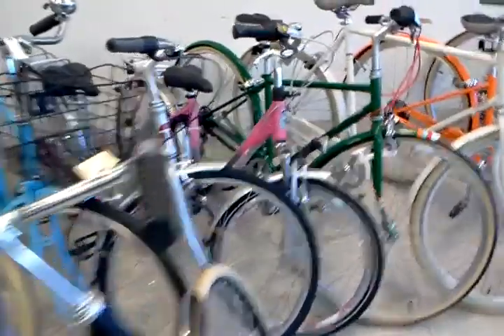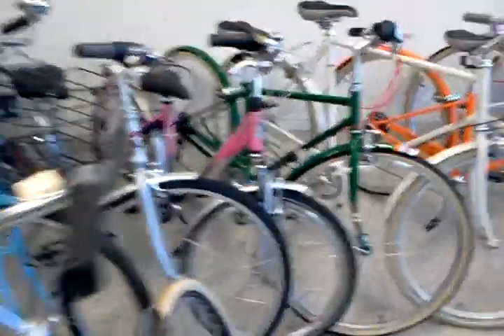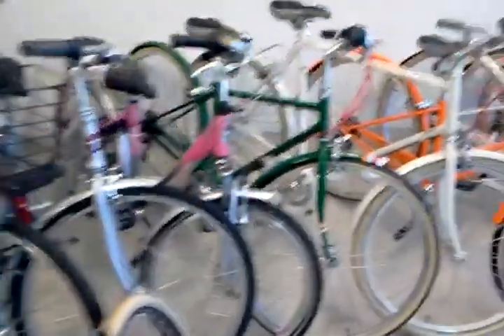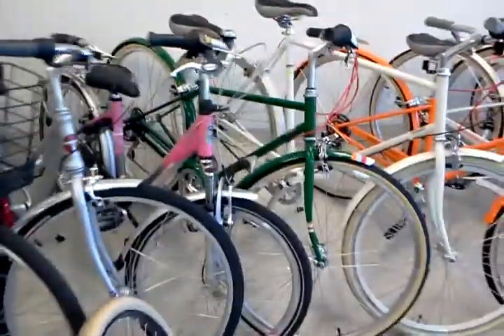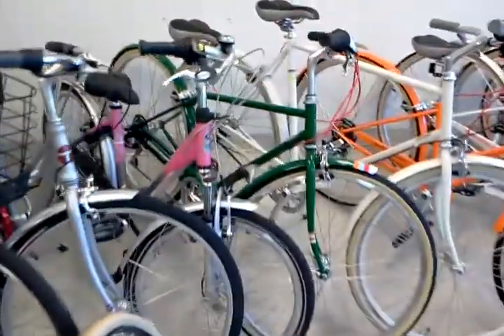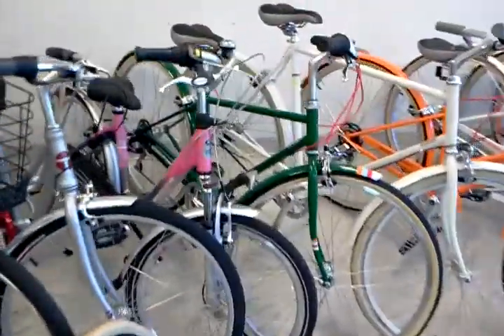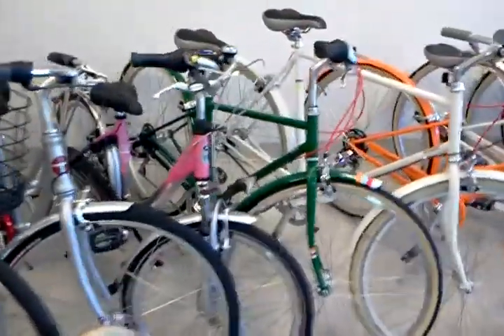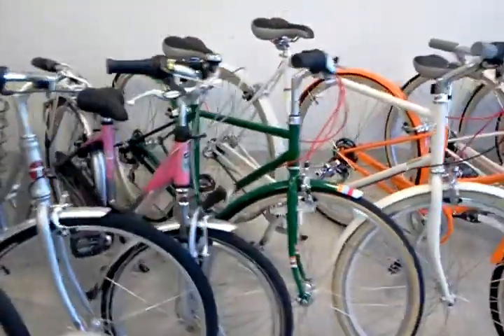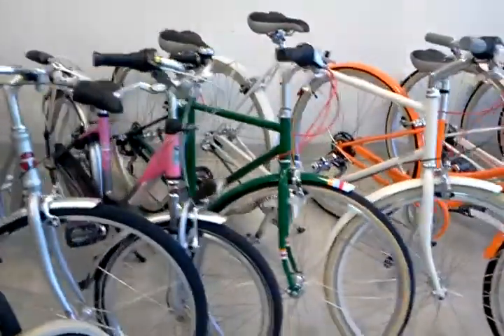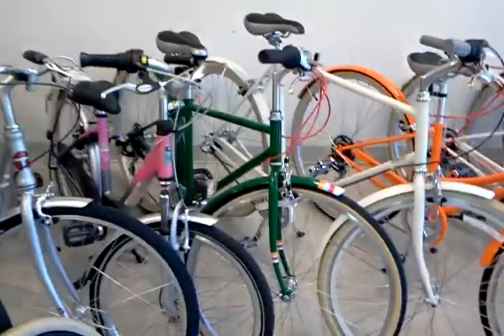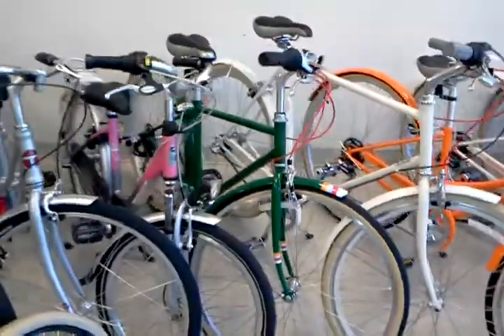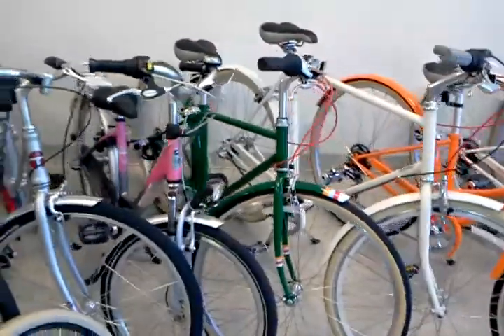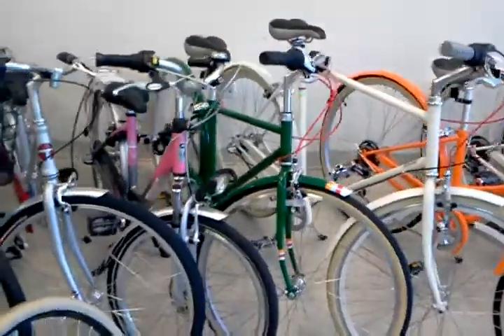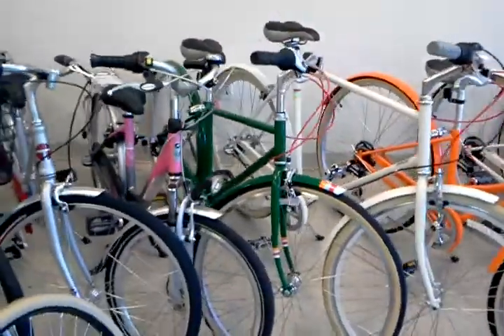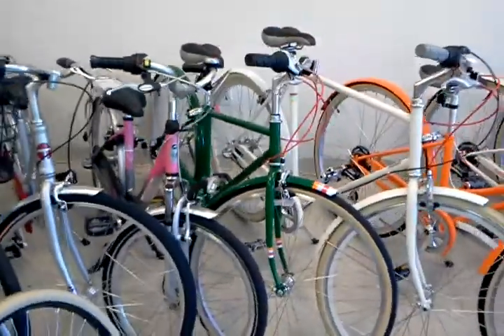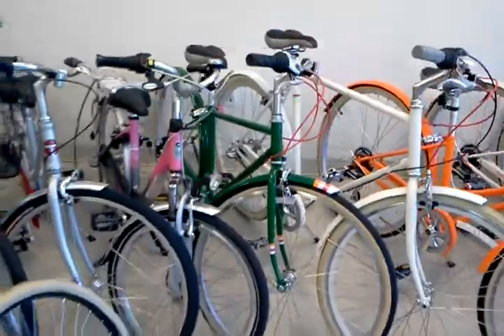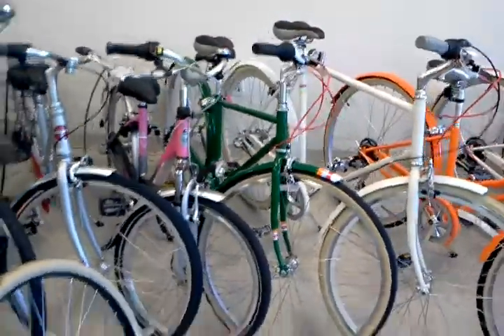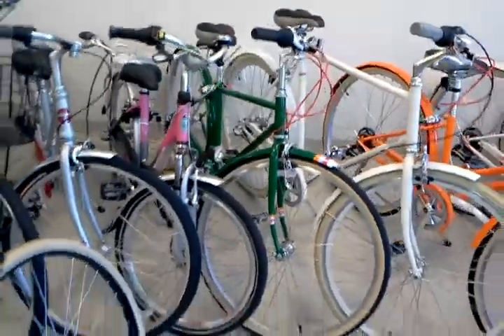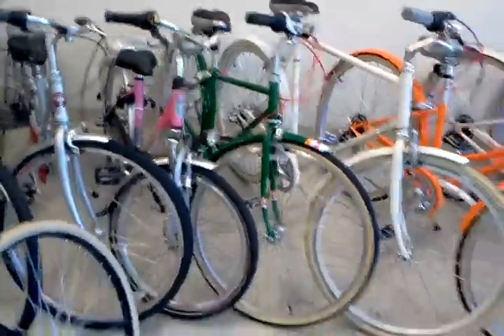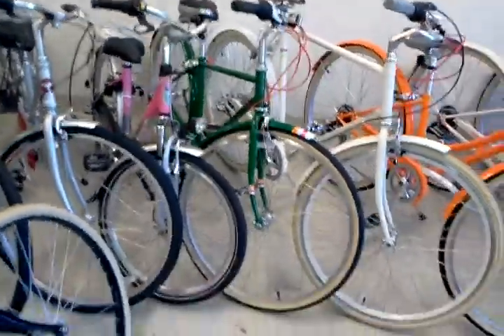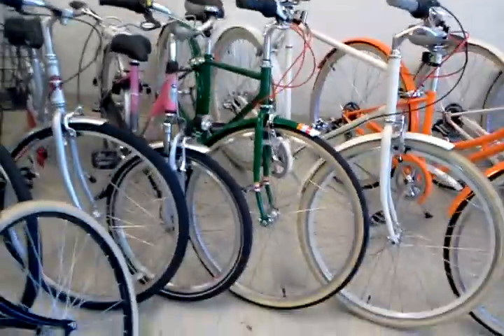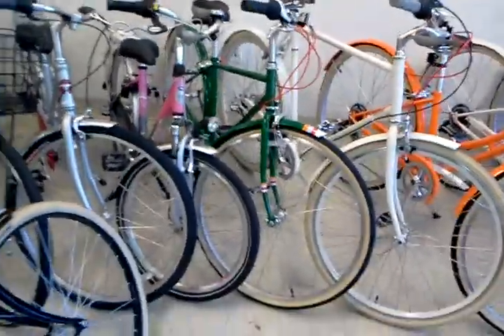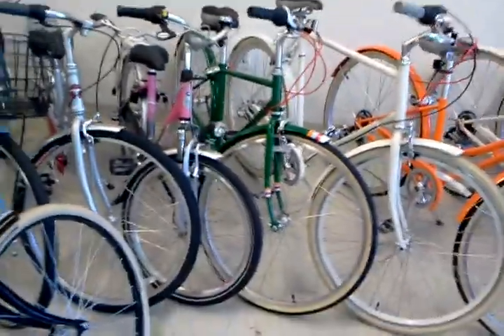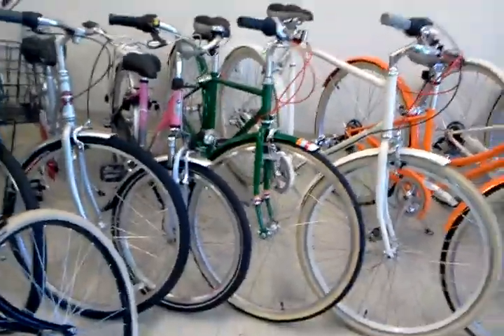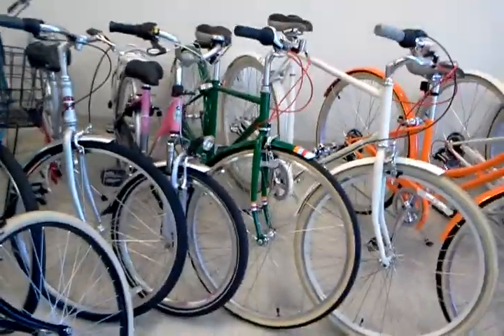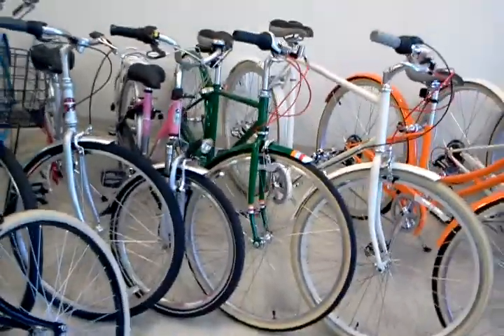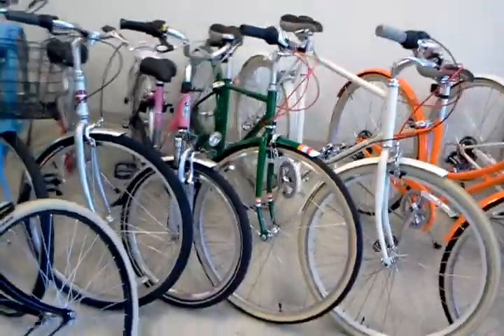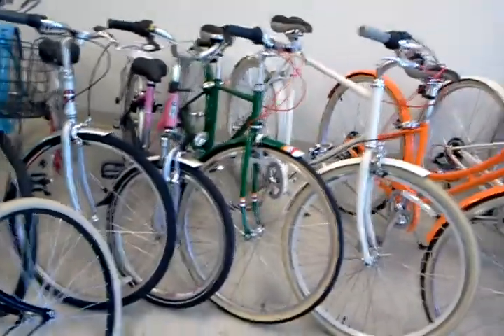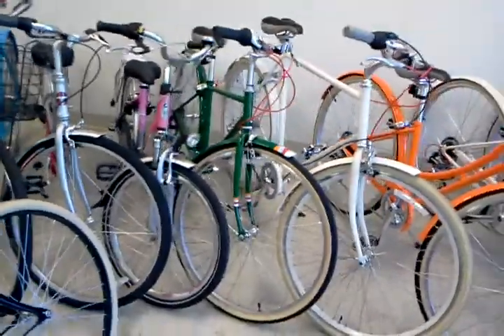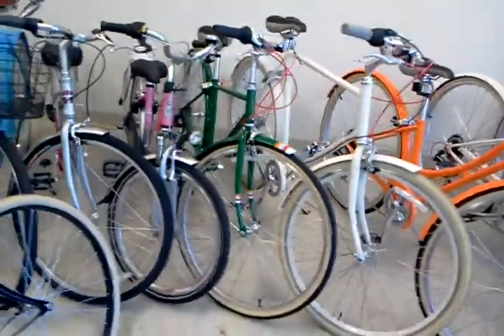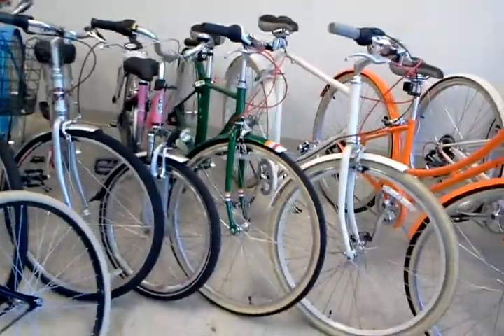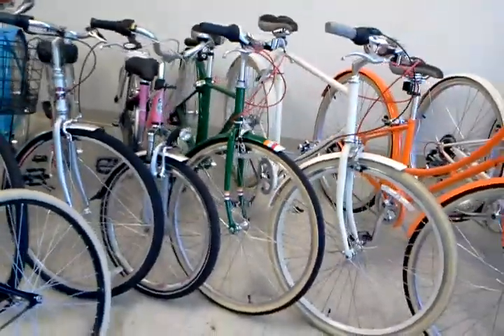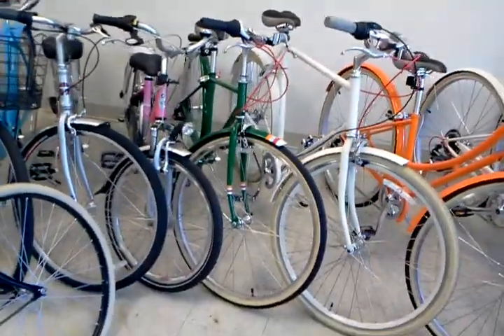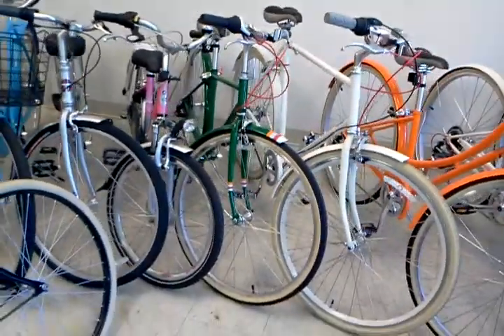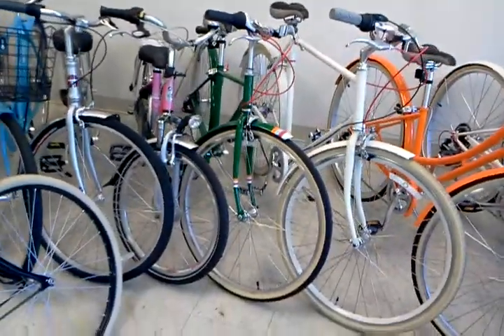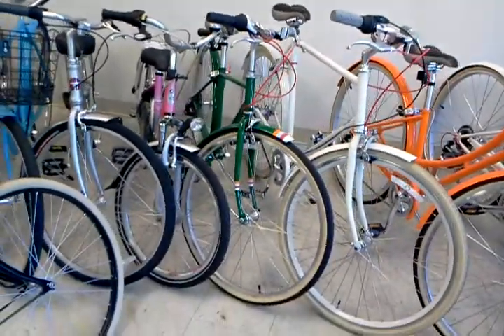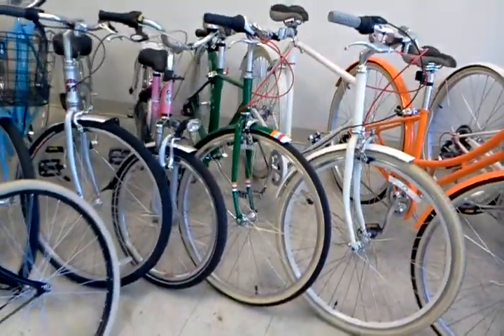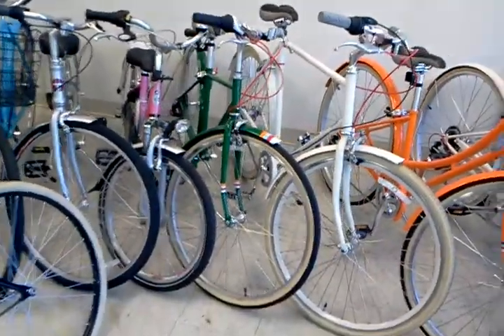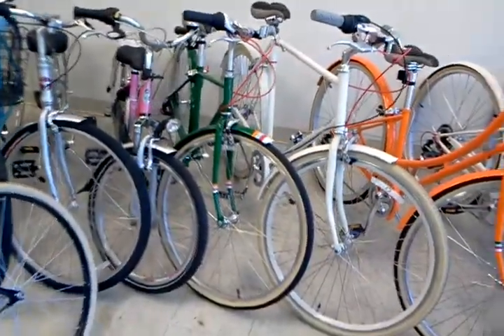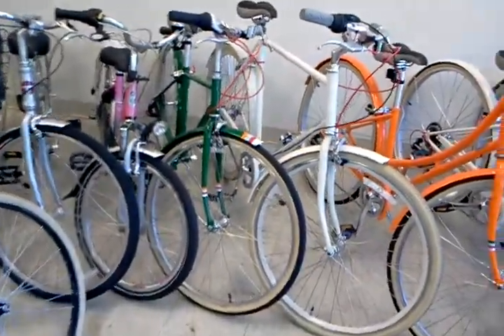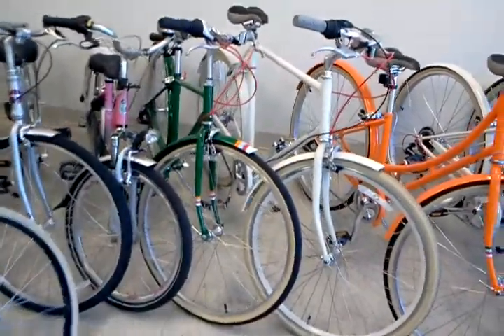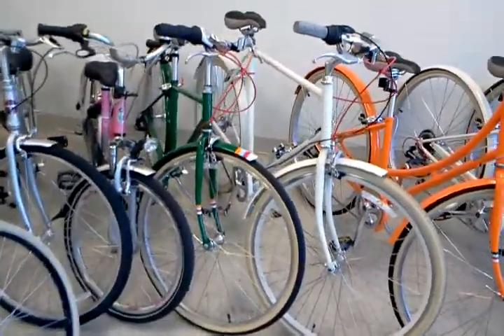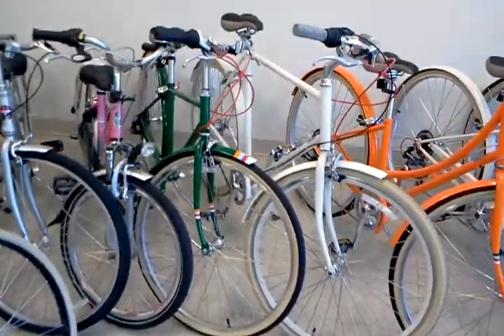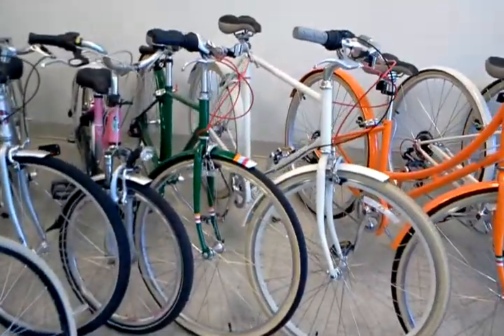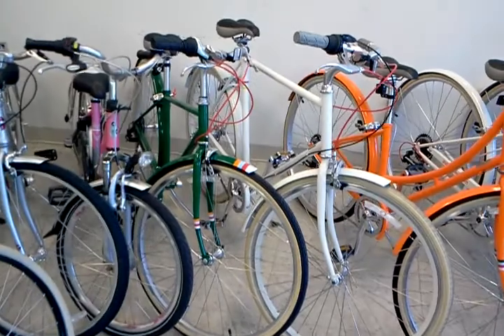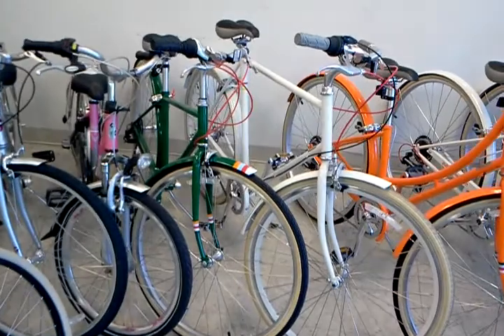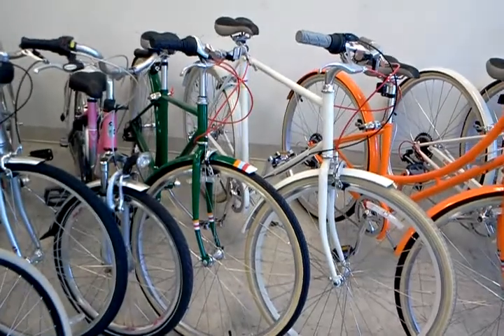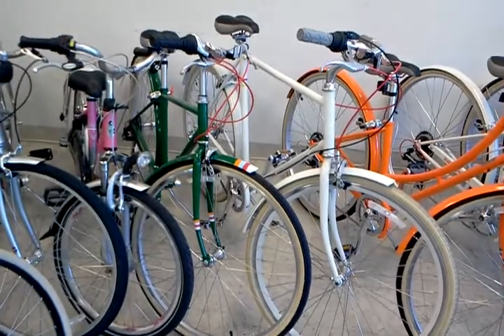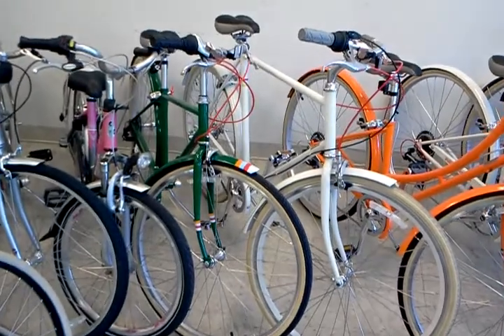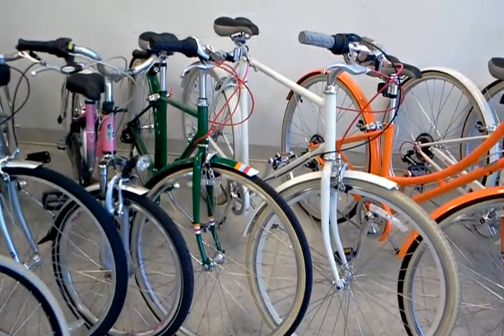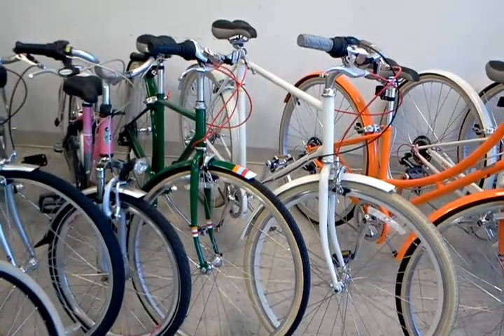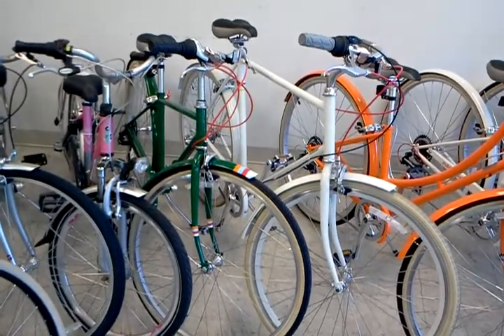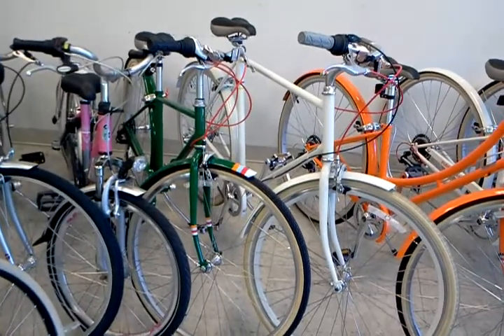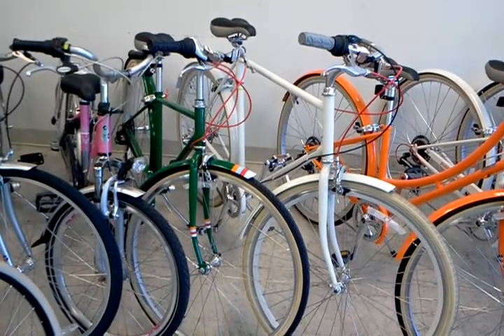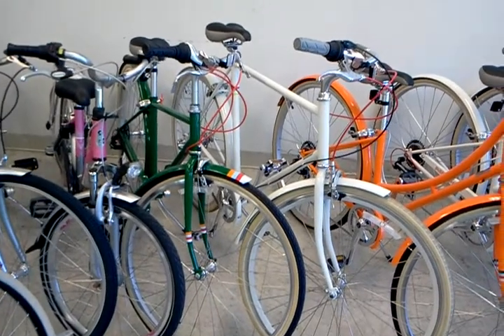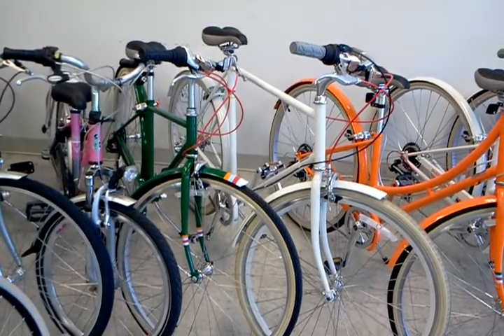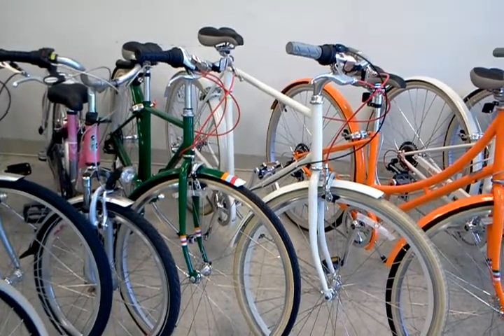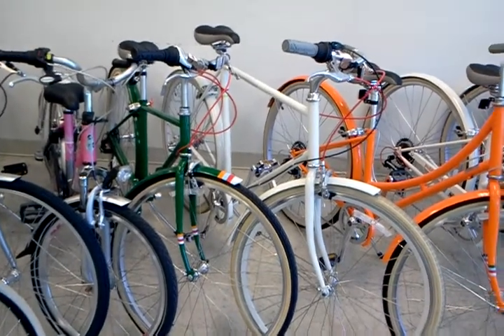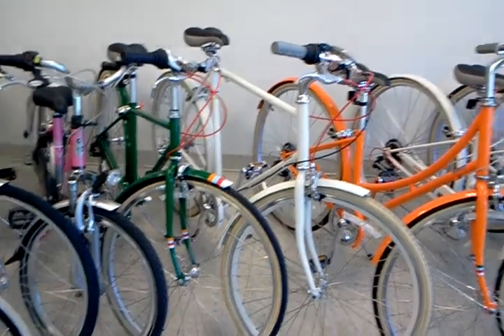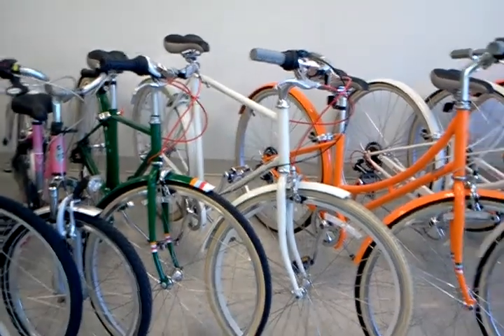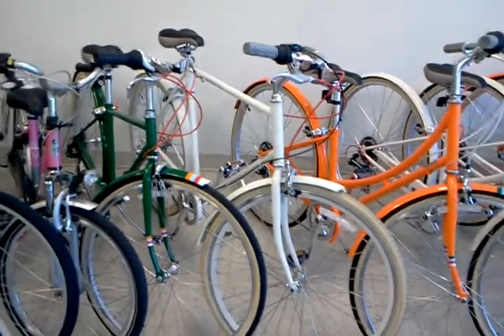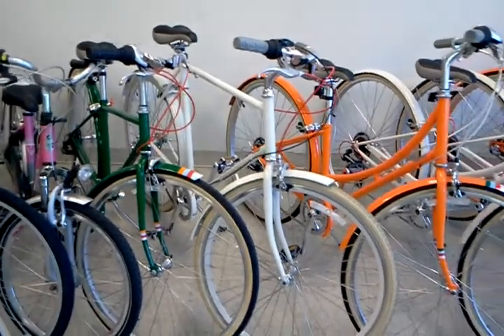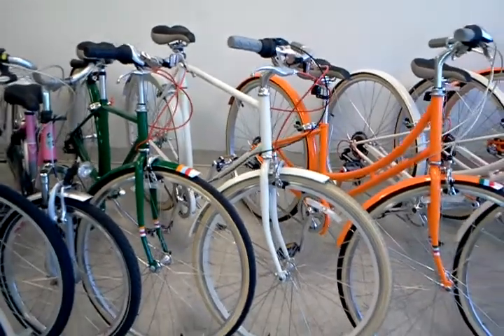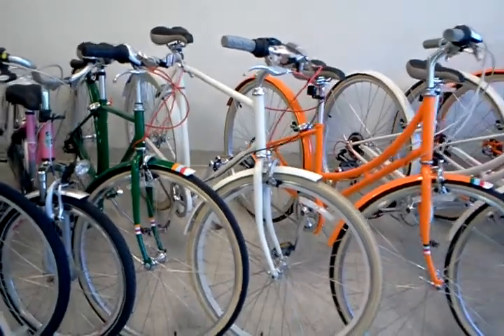It's a Torker T300. One of our small kids bikes from Gazelle — I think it's the Orange Junior. And a Public A7 in green.